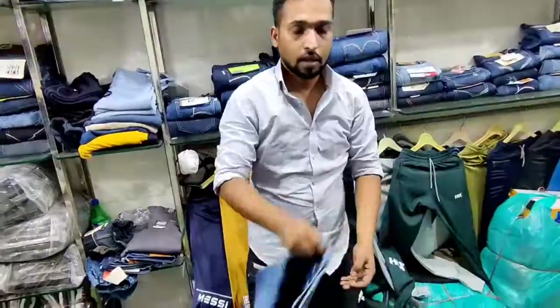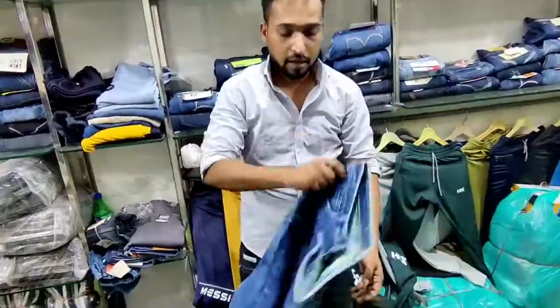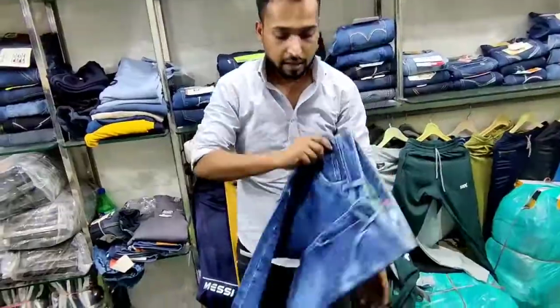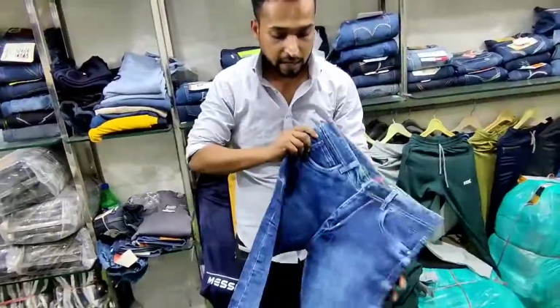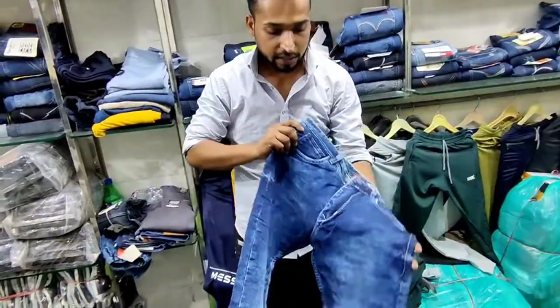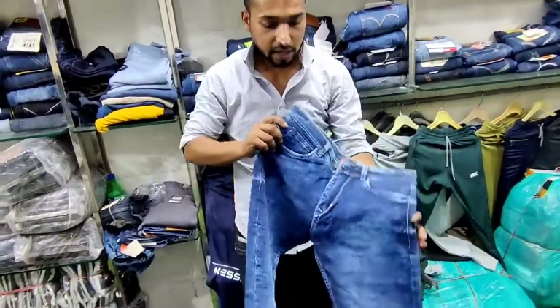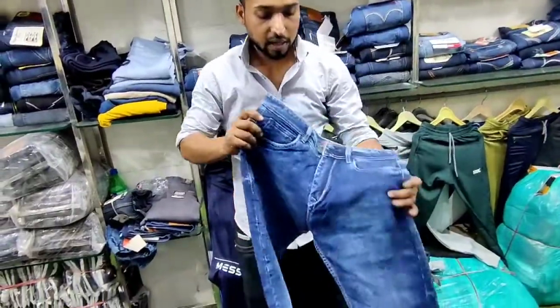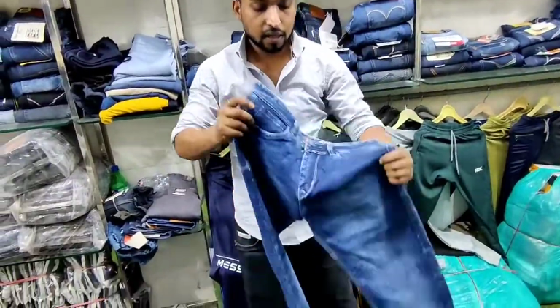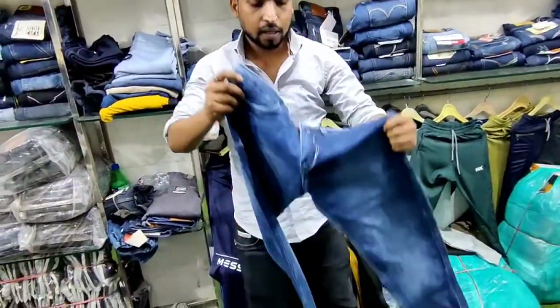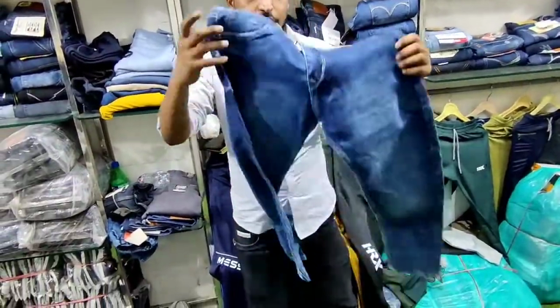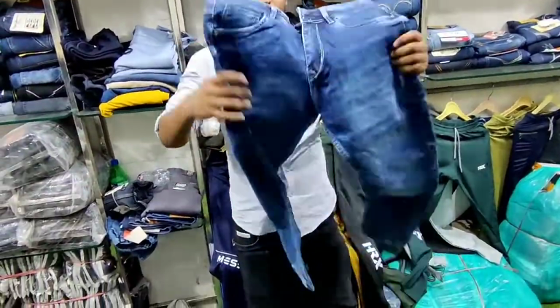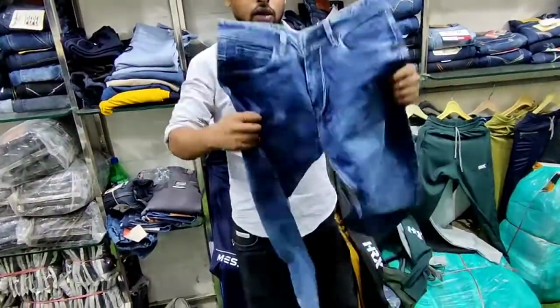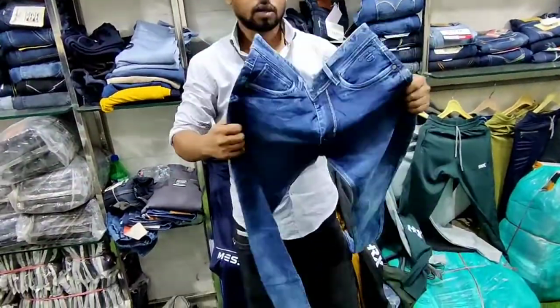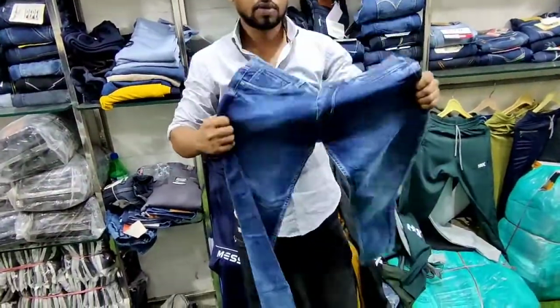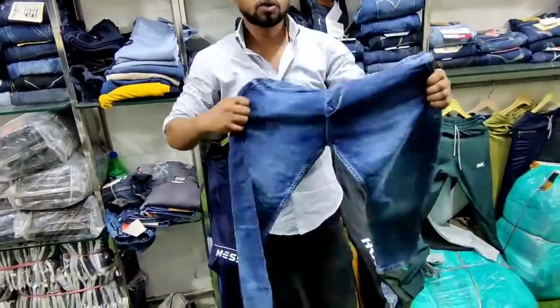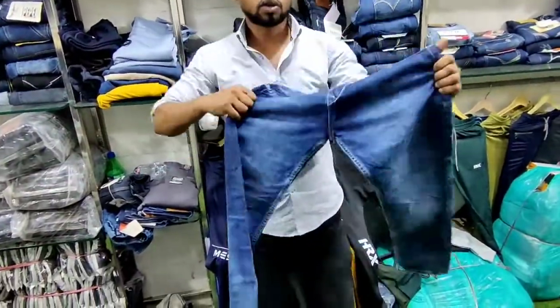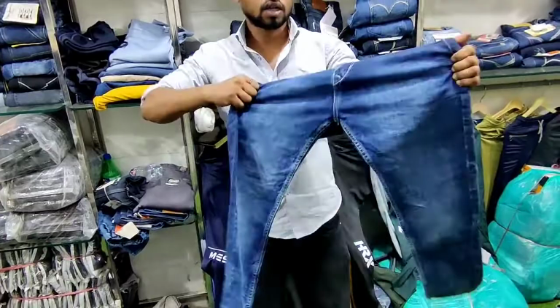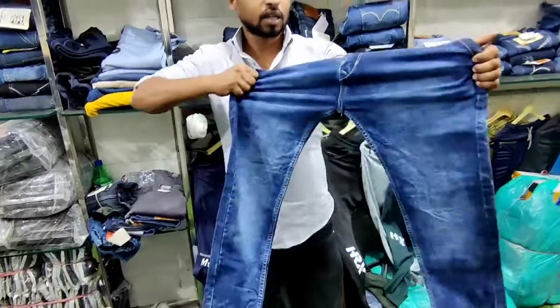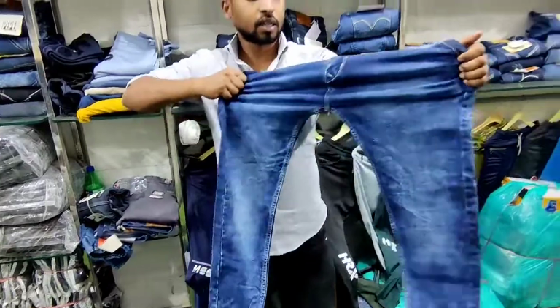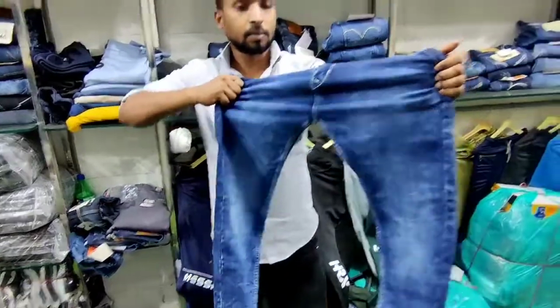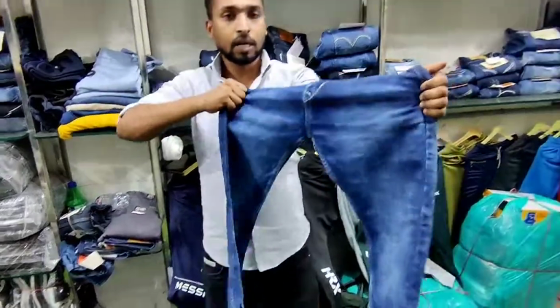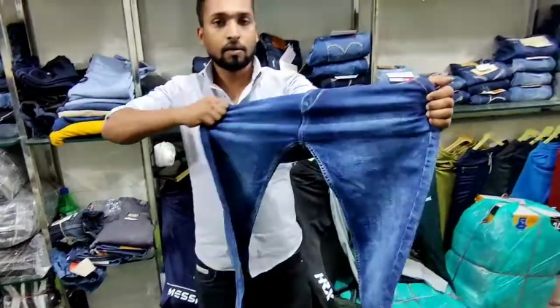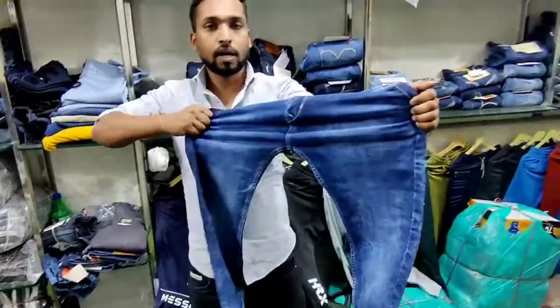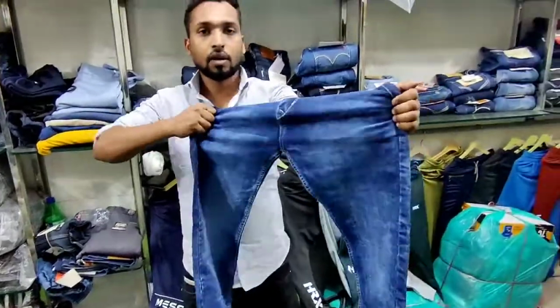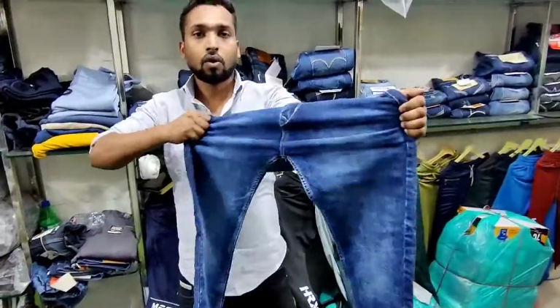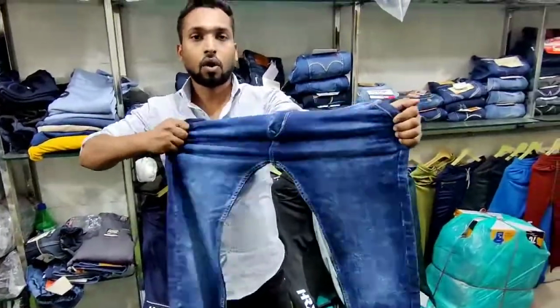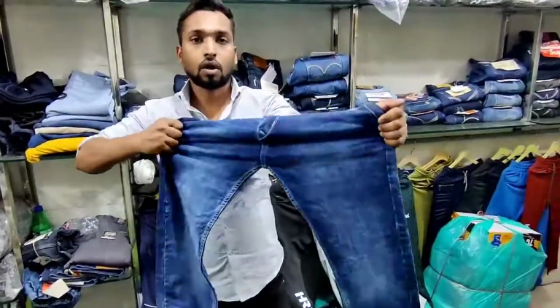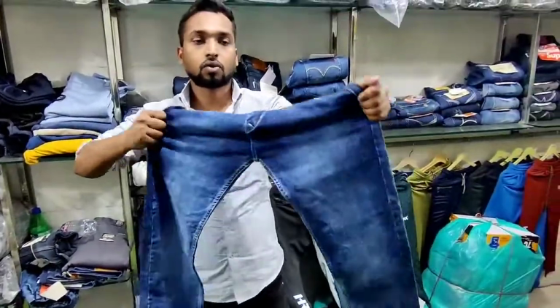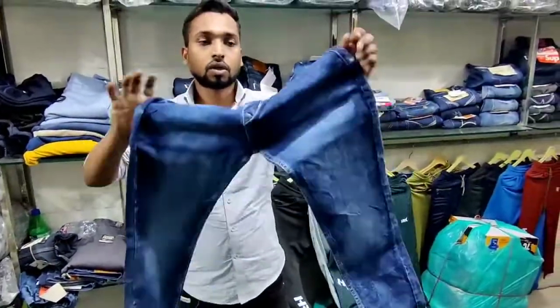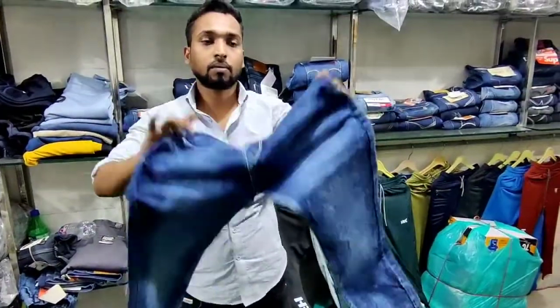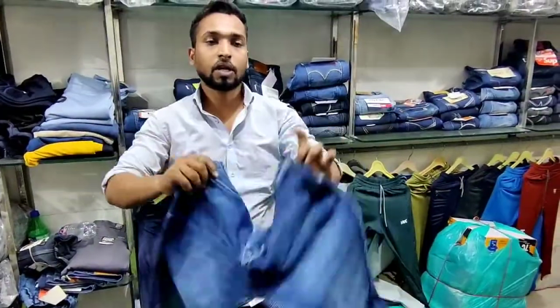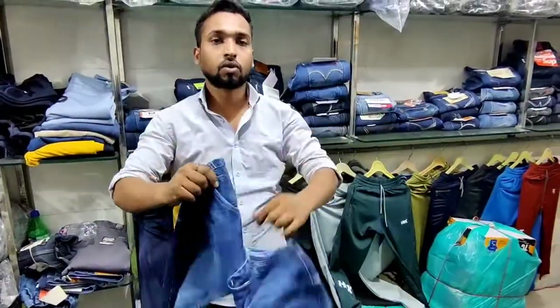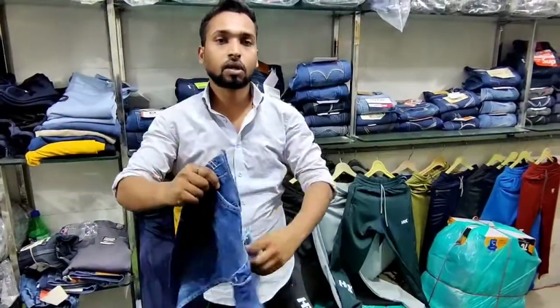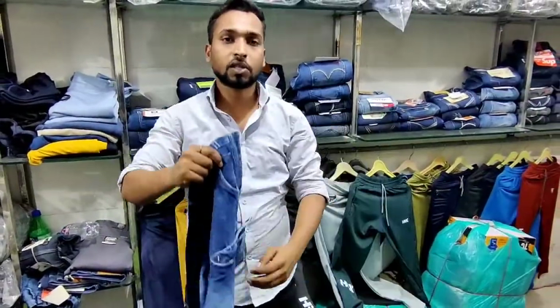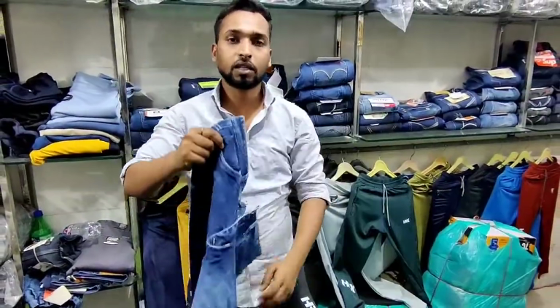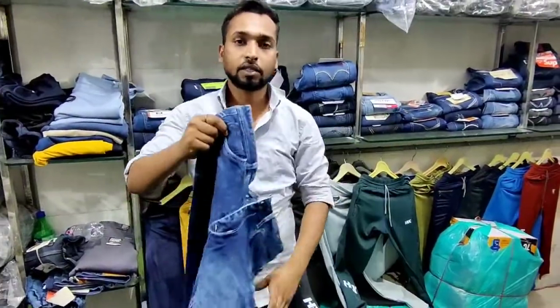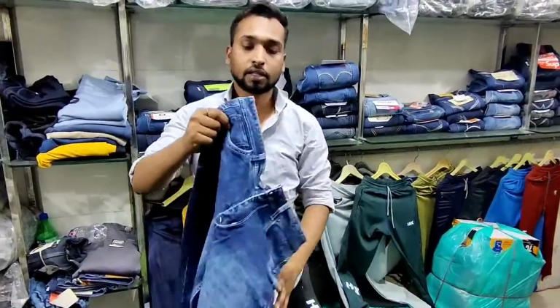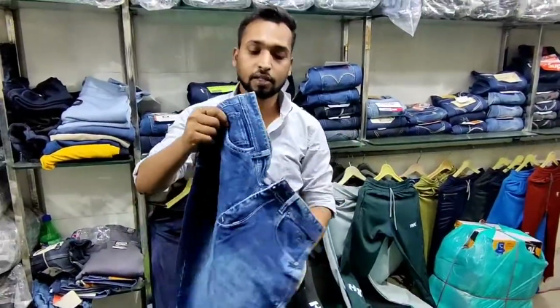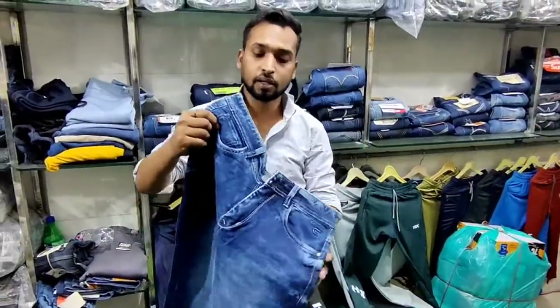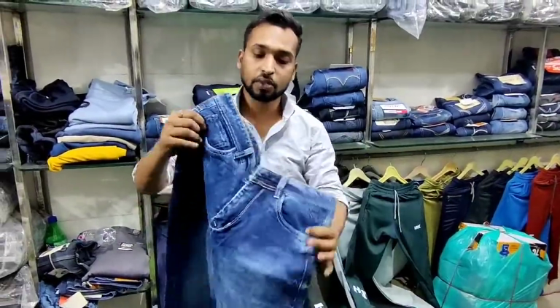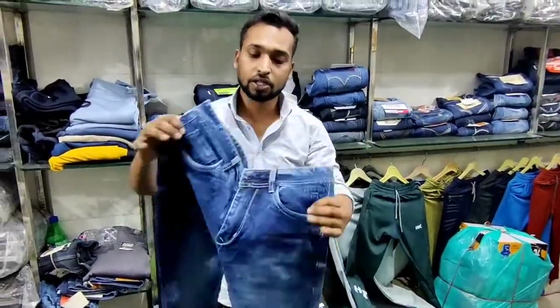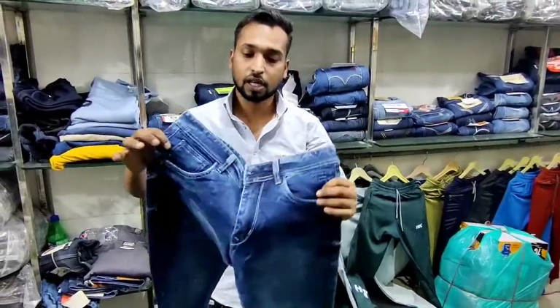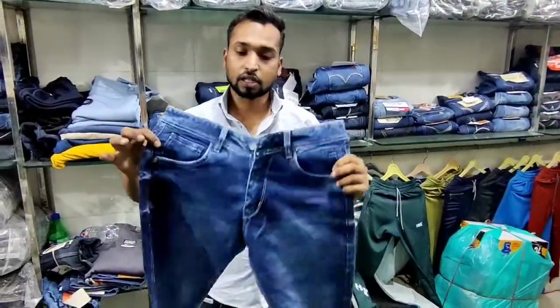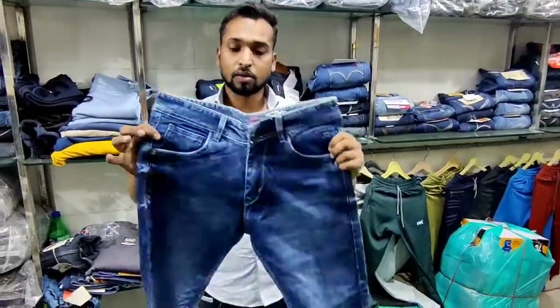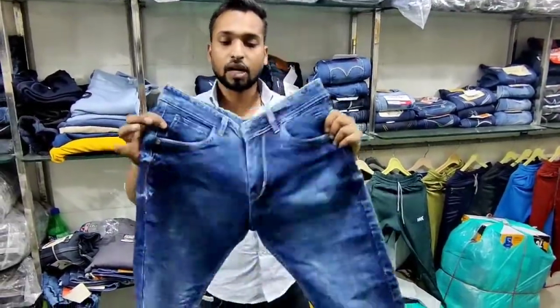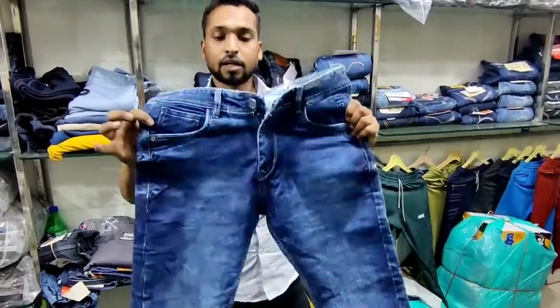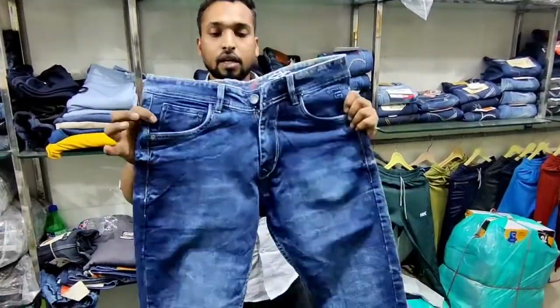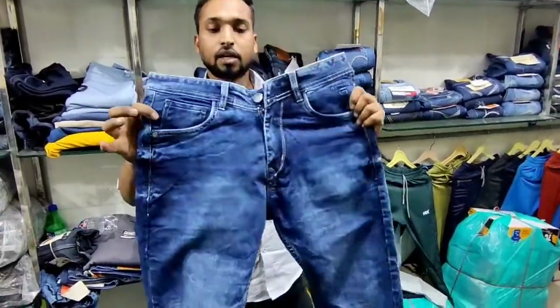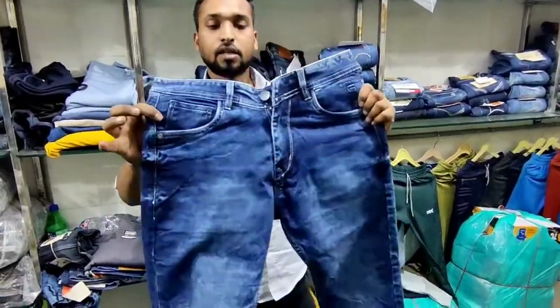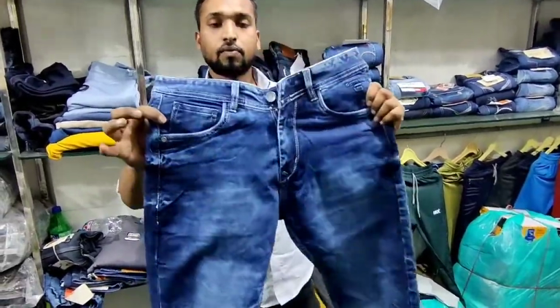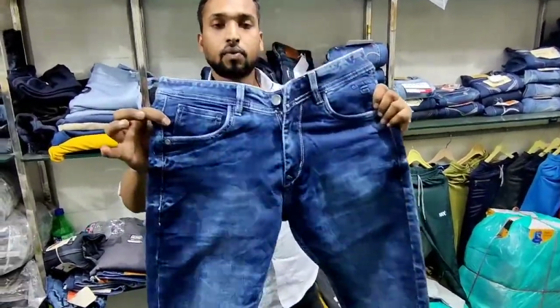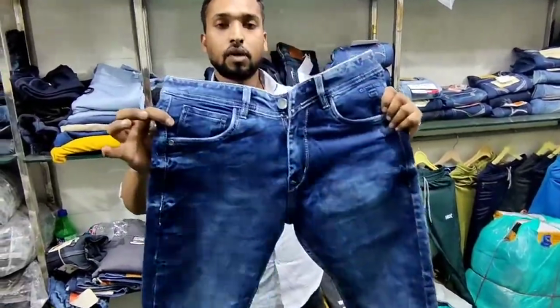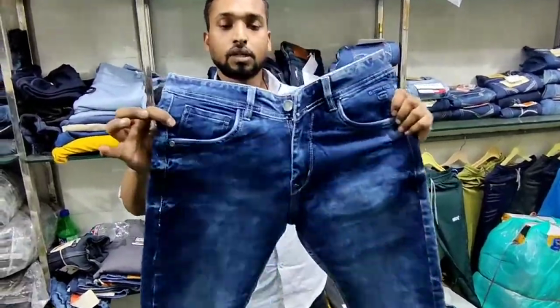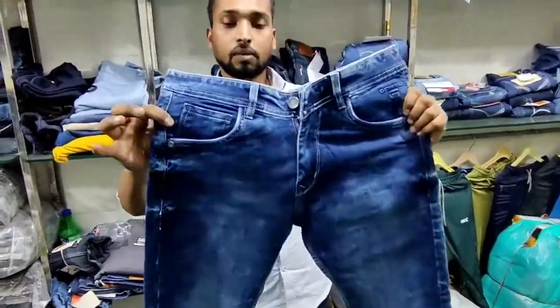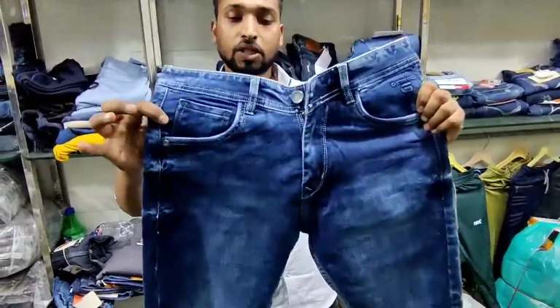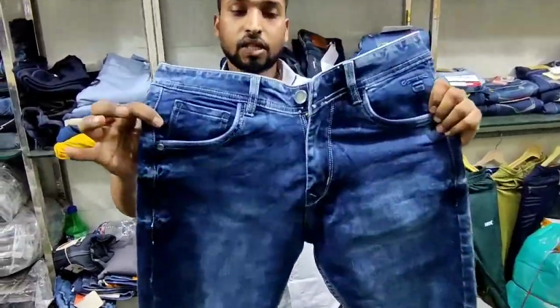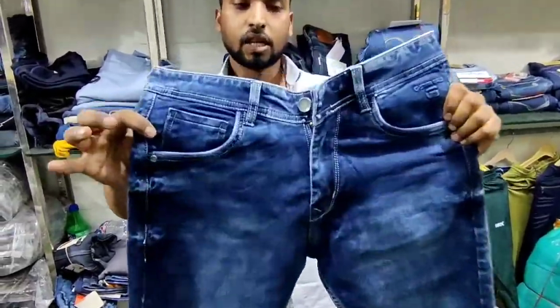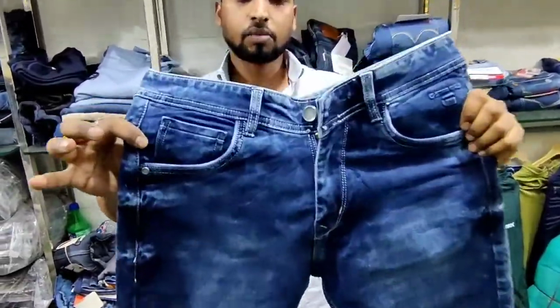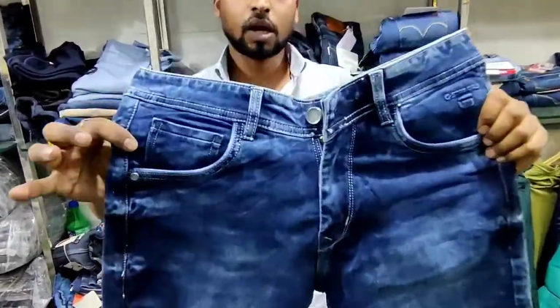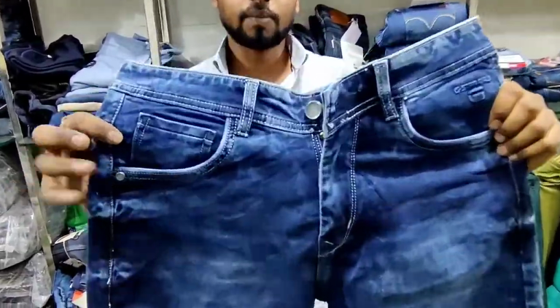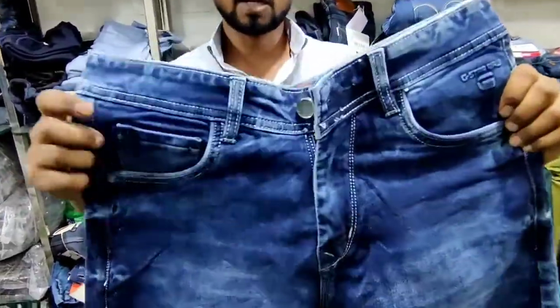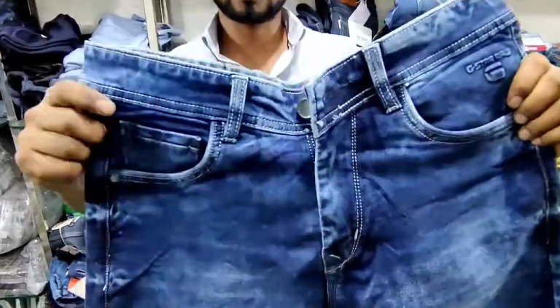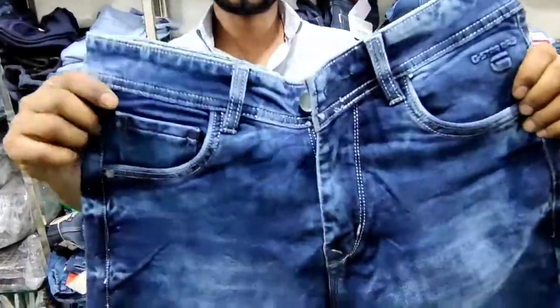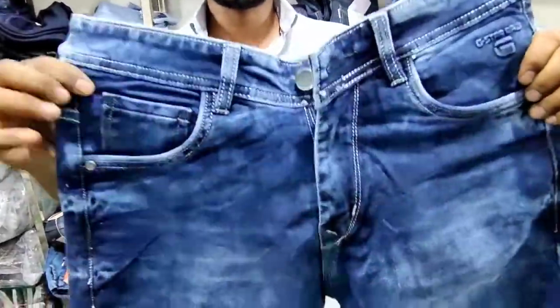The next article is cotton-by-cotton, which is like a stretchable article. You can see the full stretch on these articles.